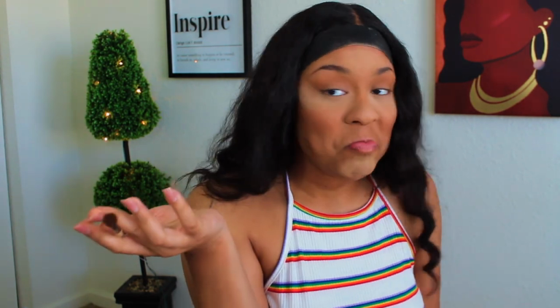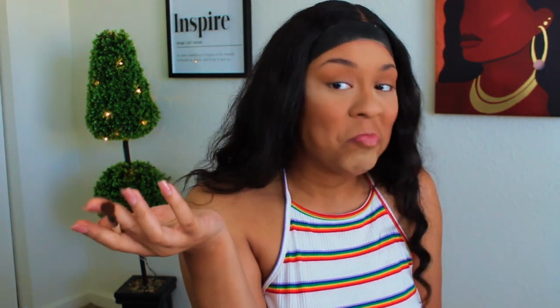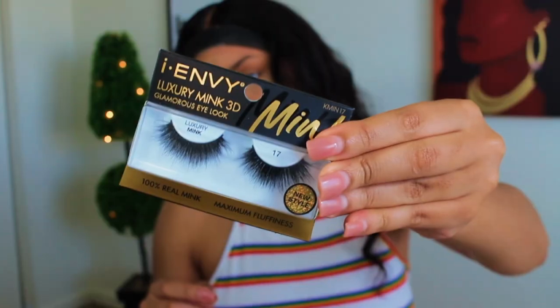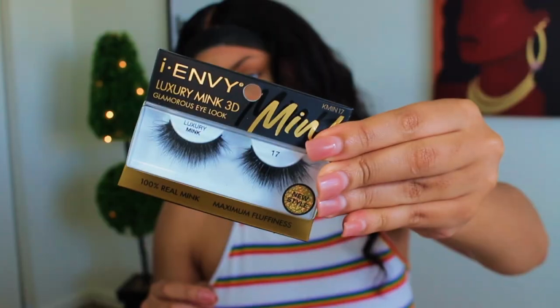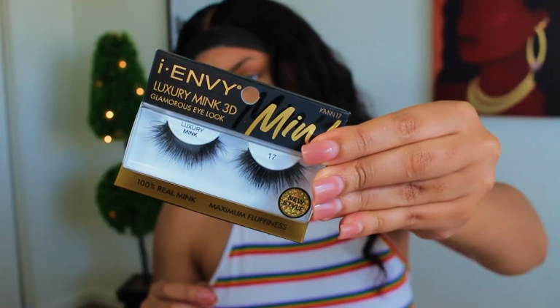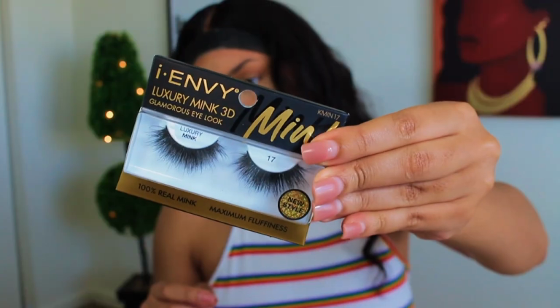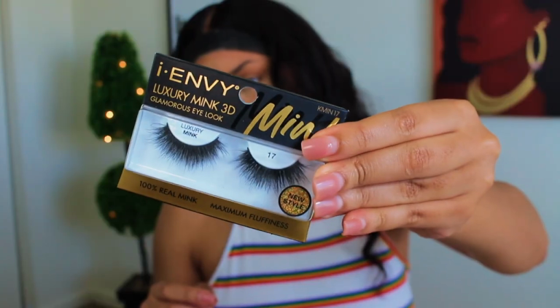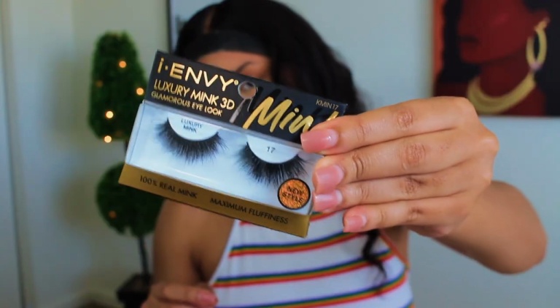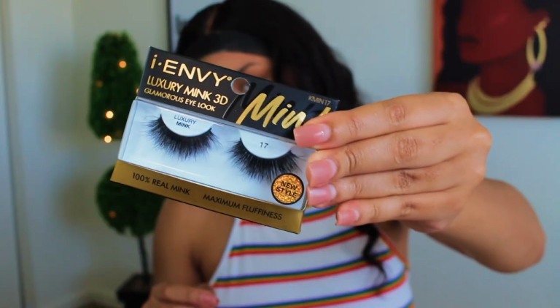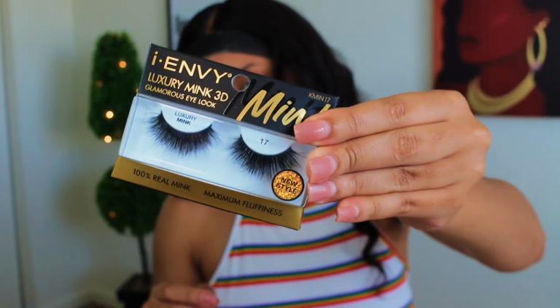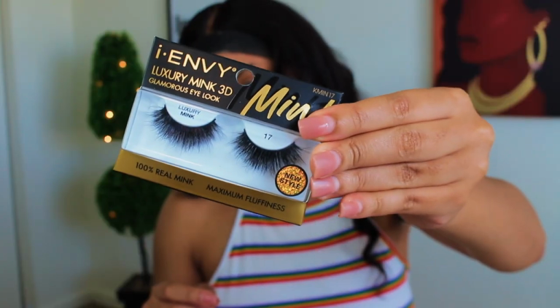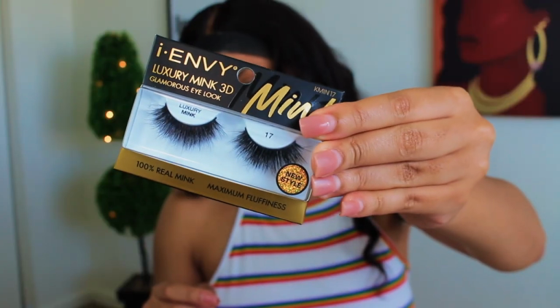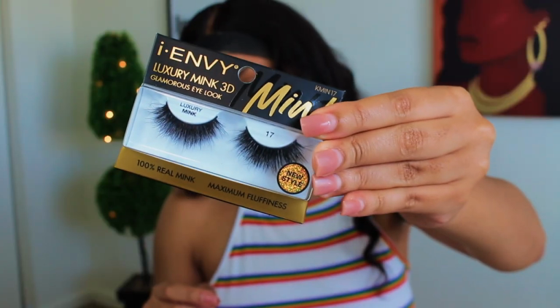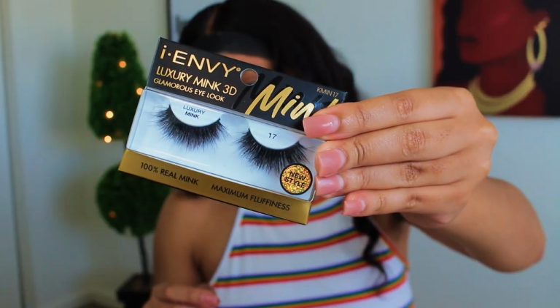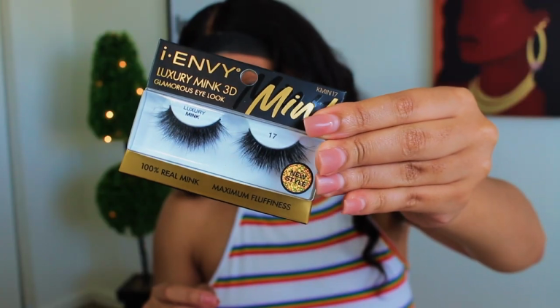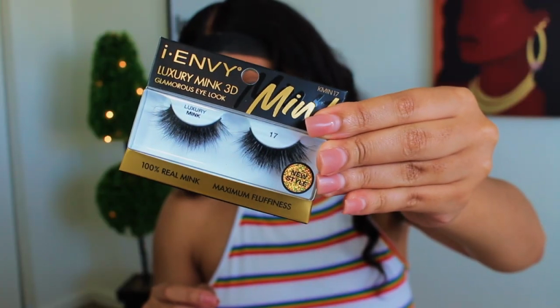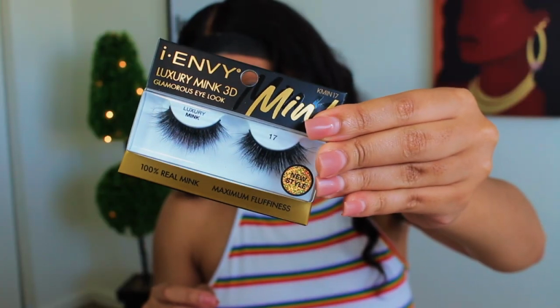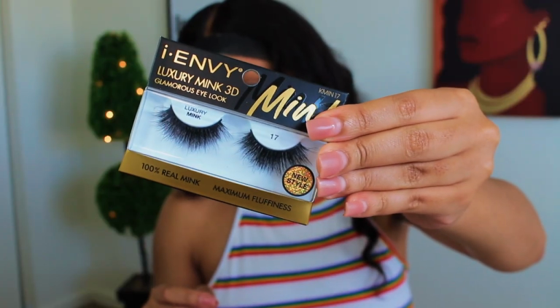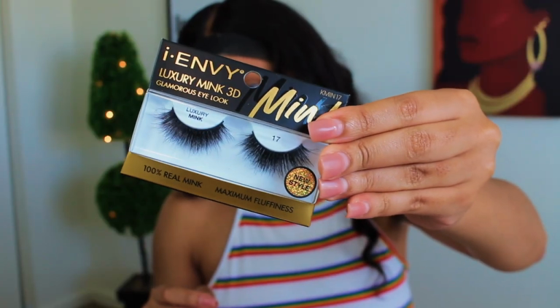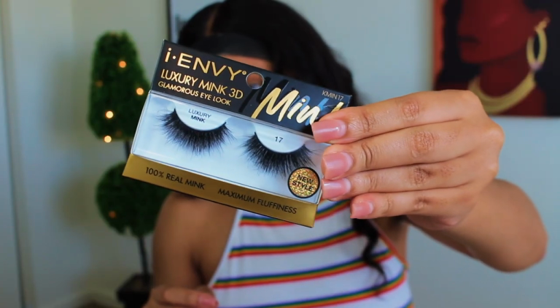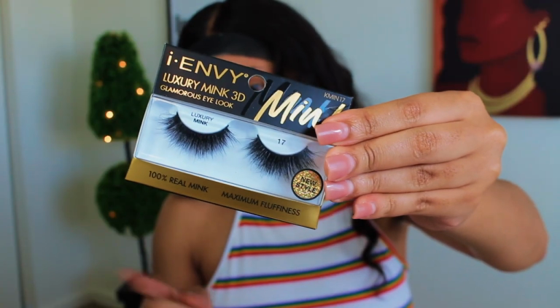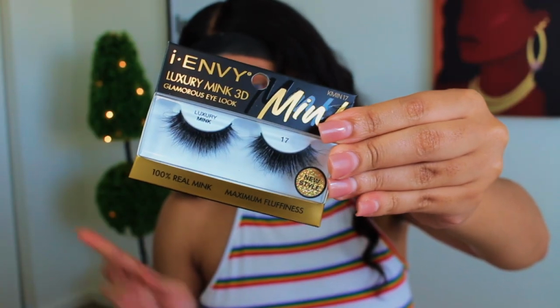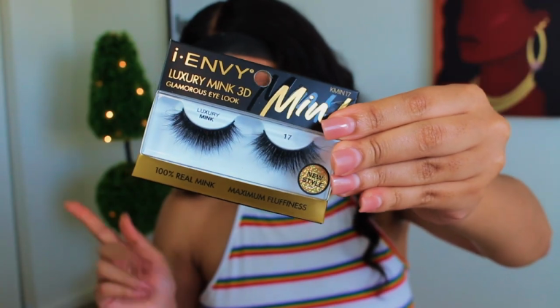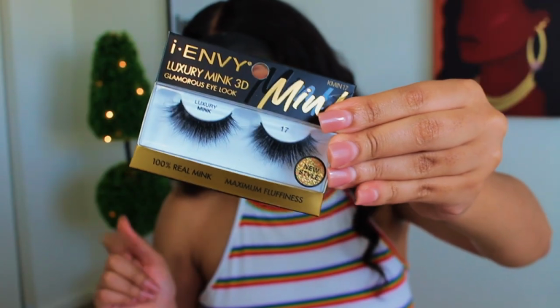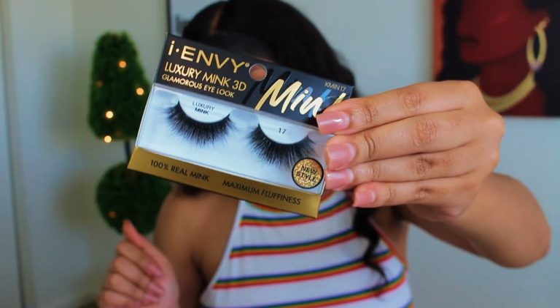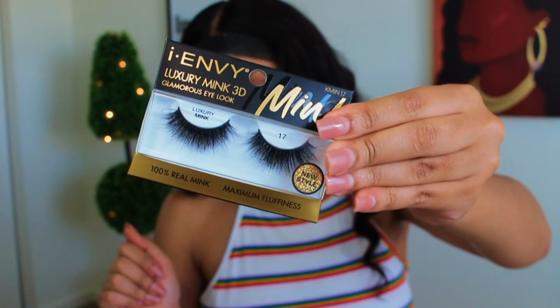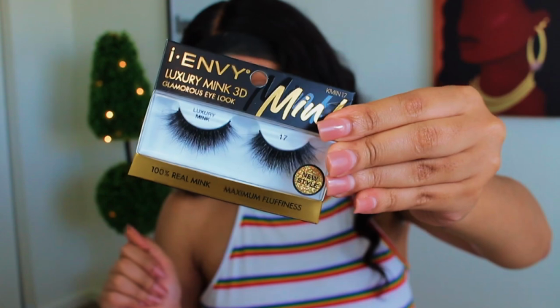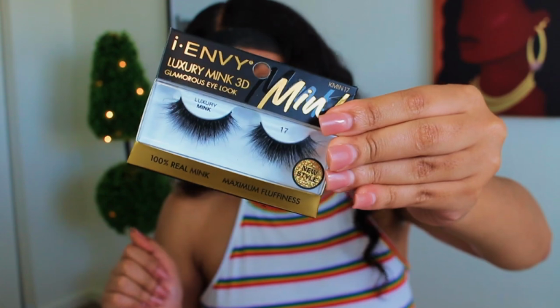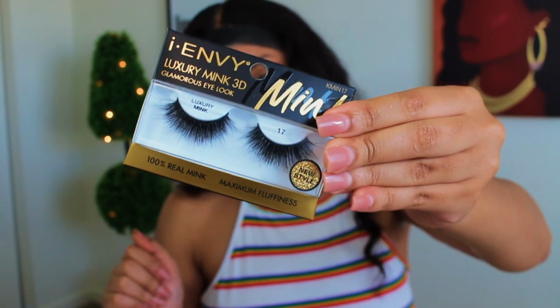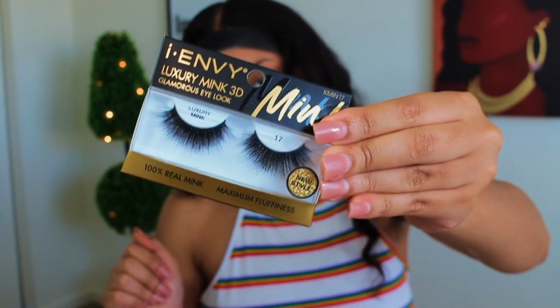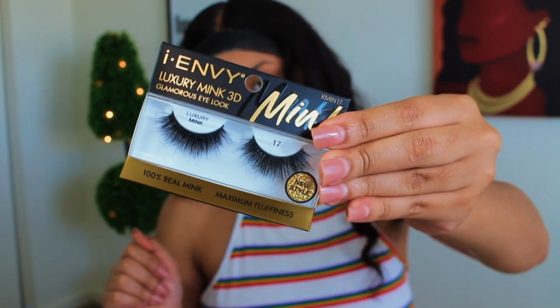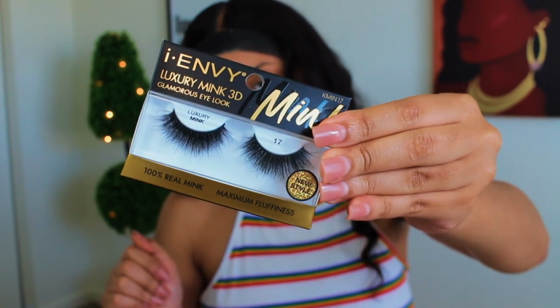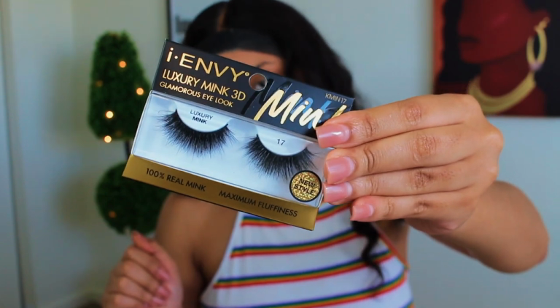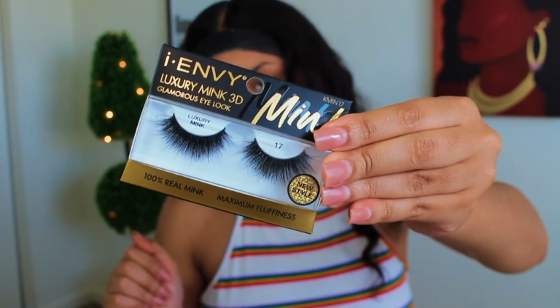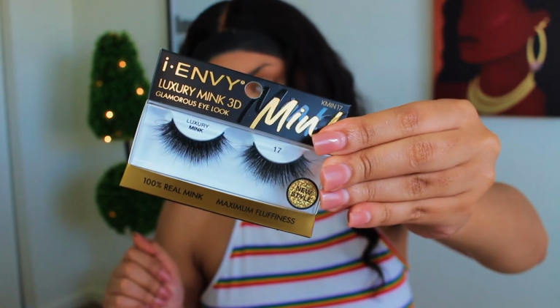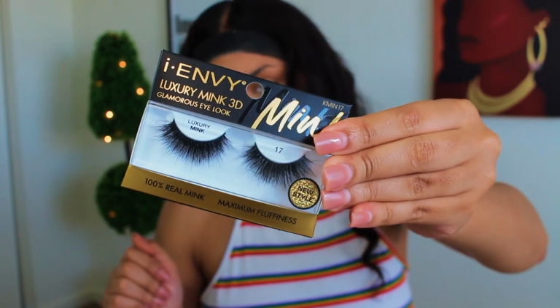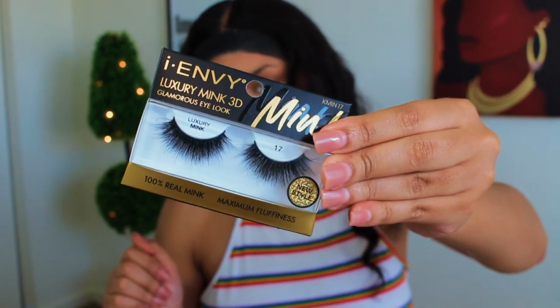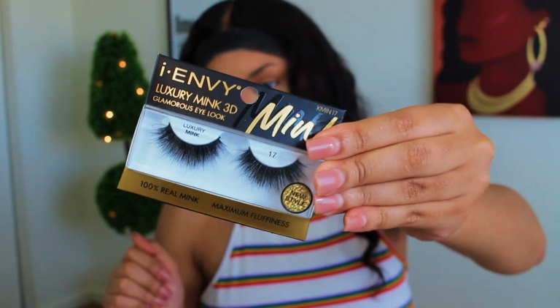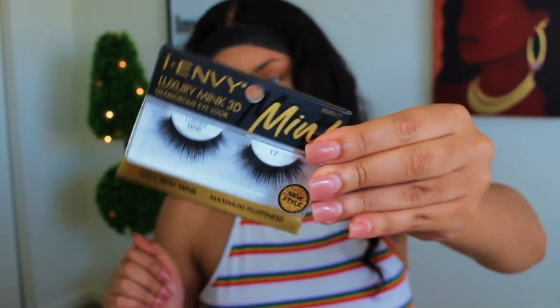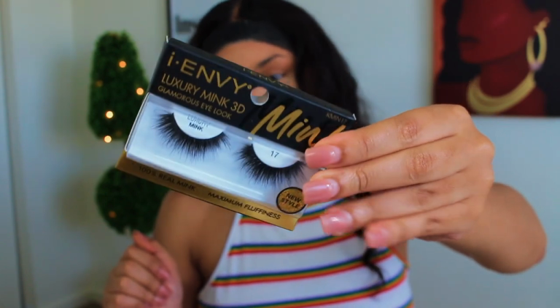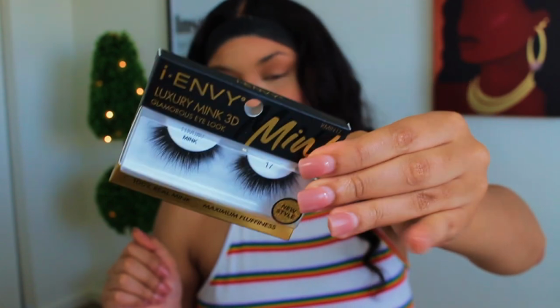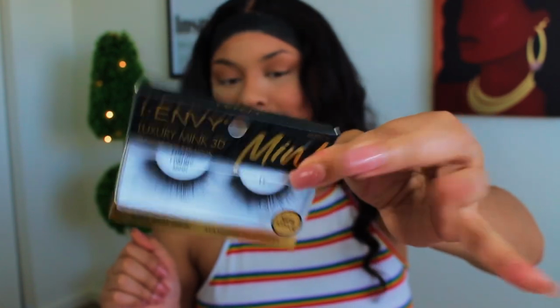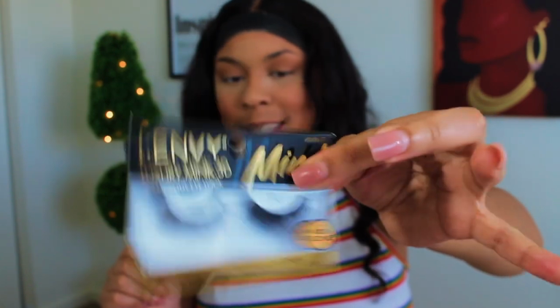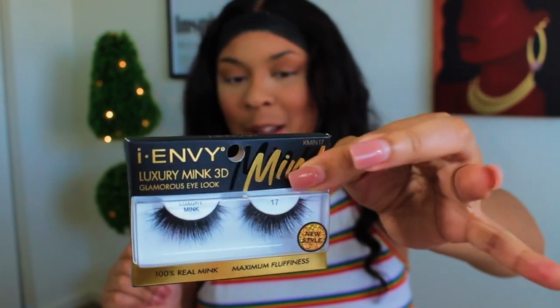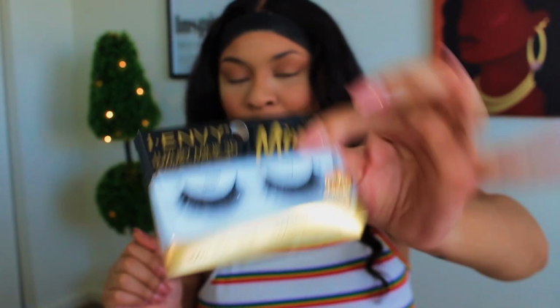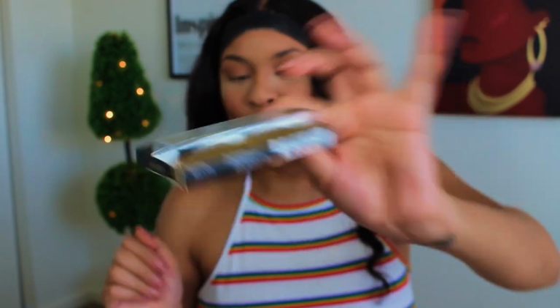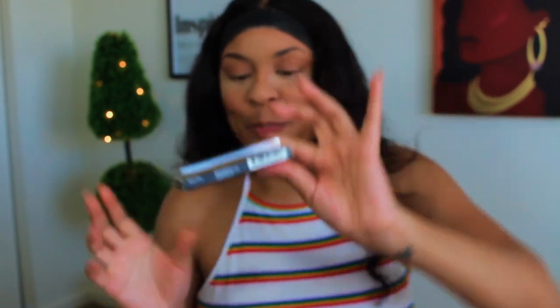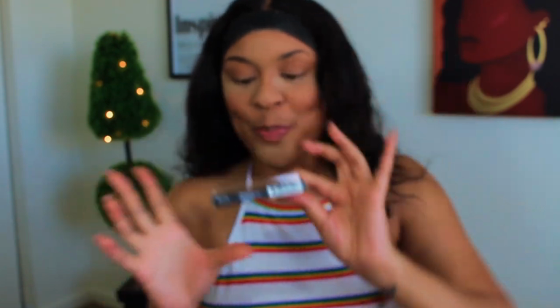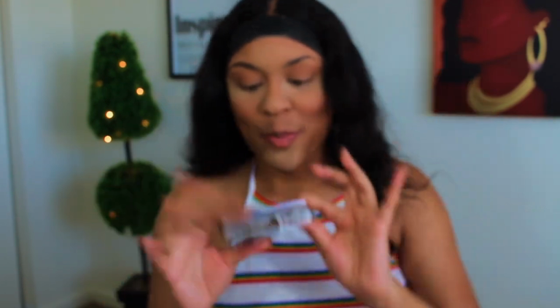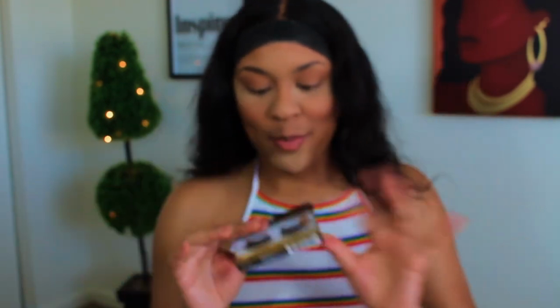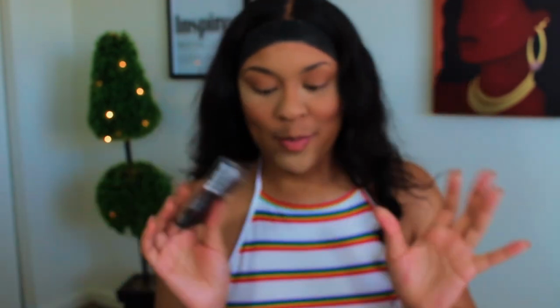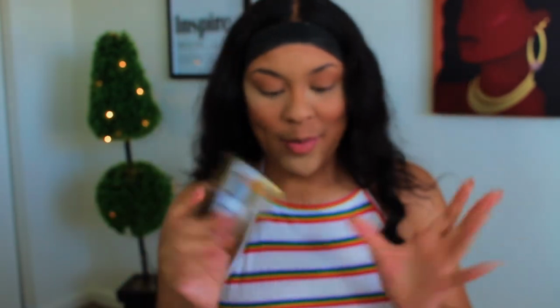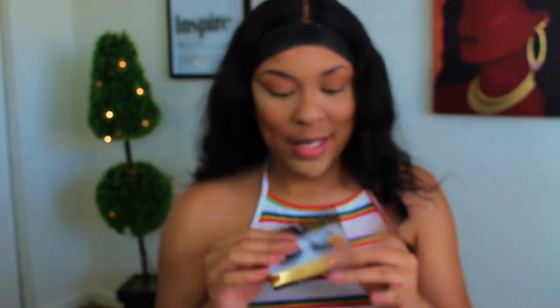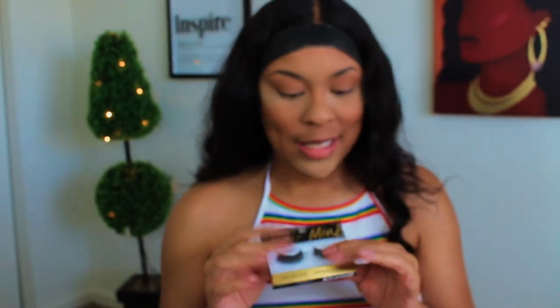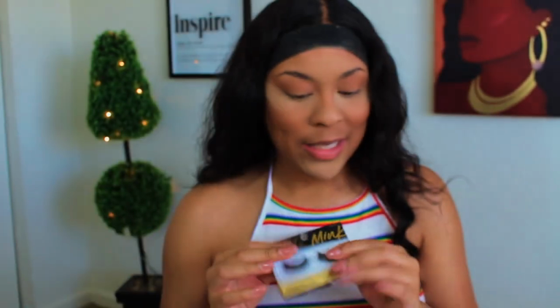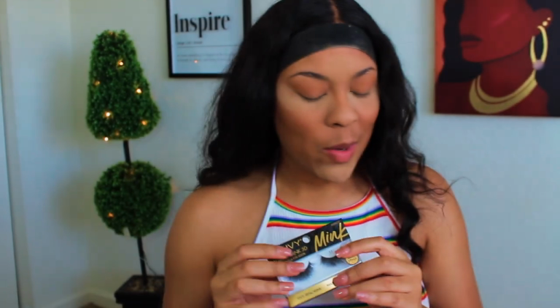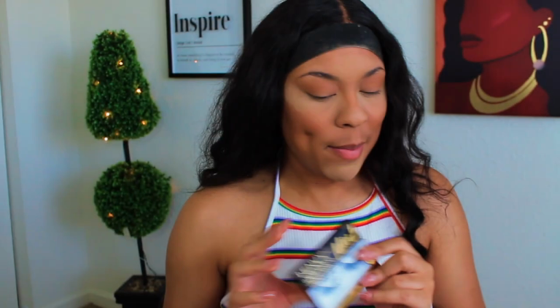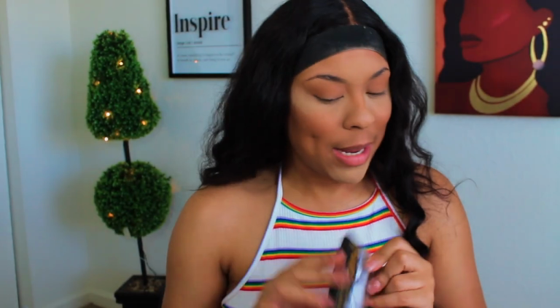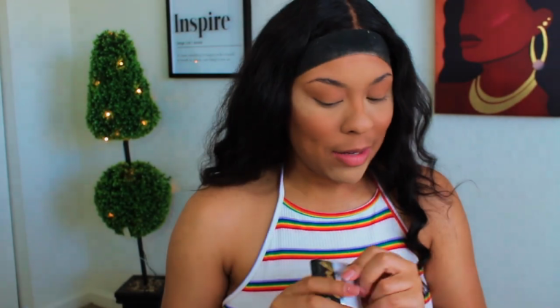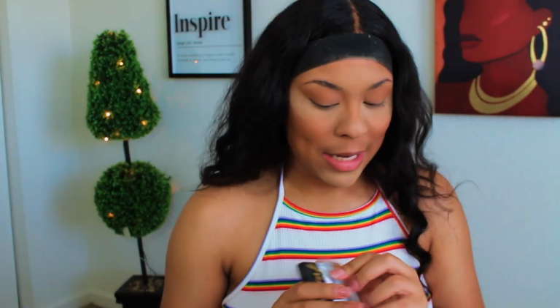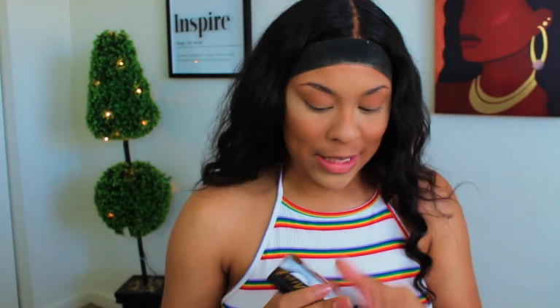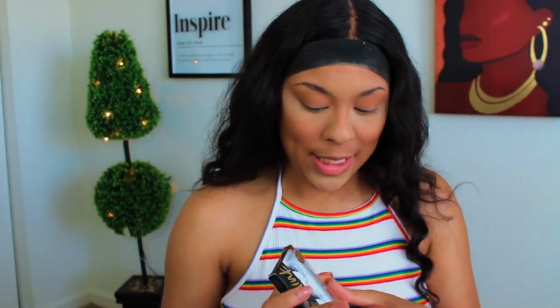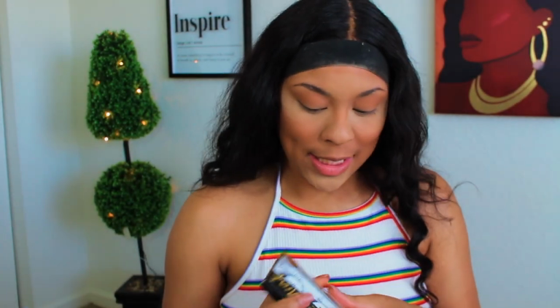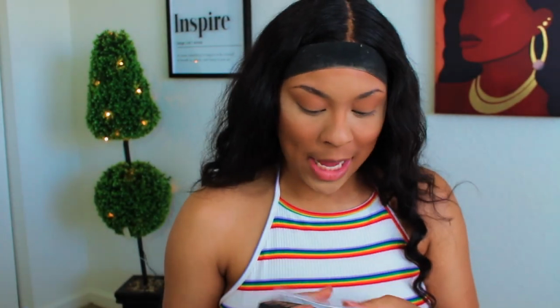These are the lashes I'm going to be applying today — they're from the beauty supply store. So these are going to be my little lashes today.